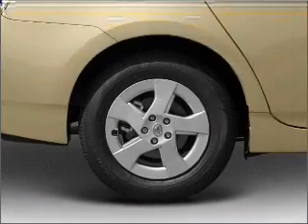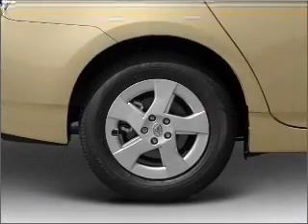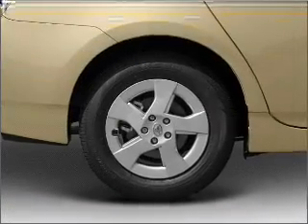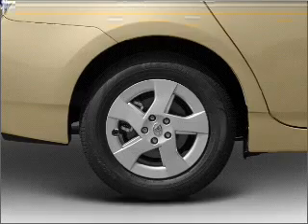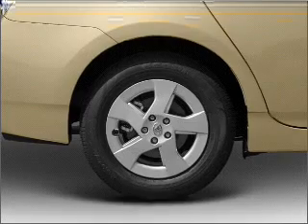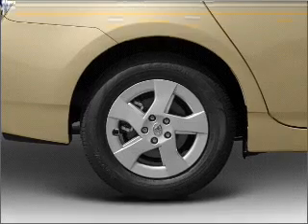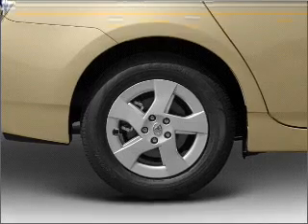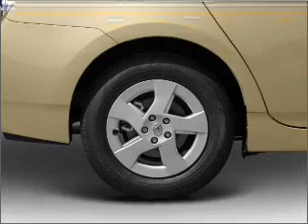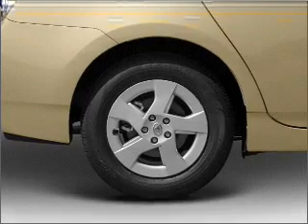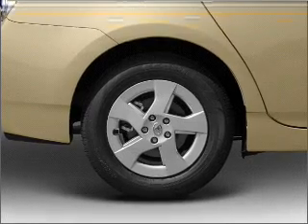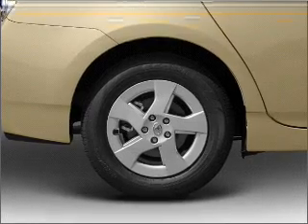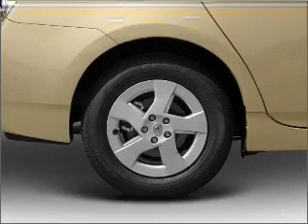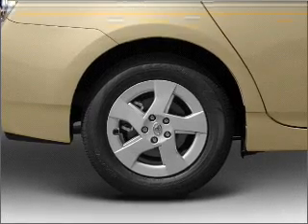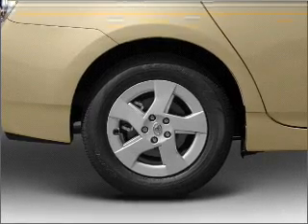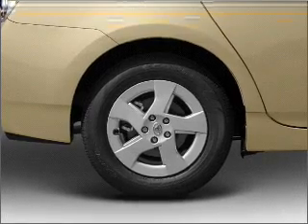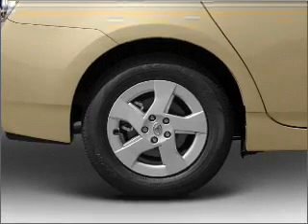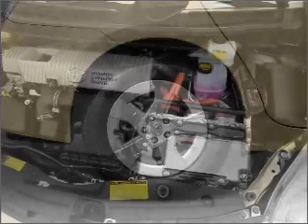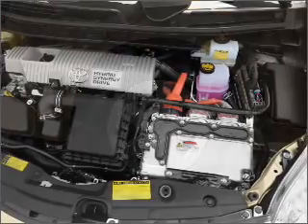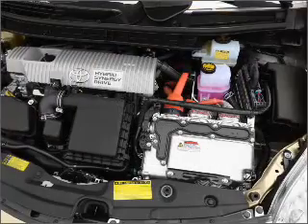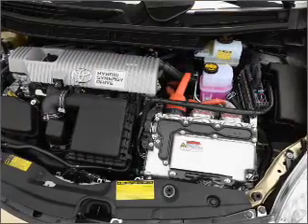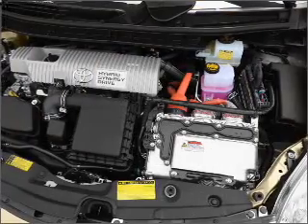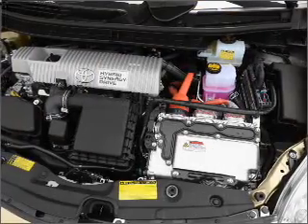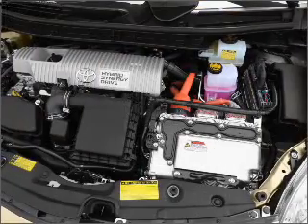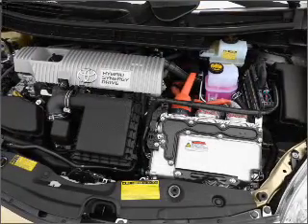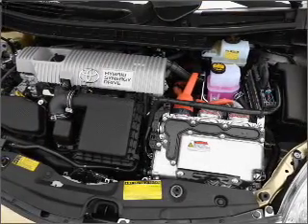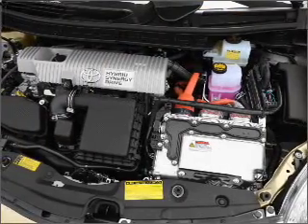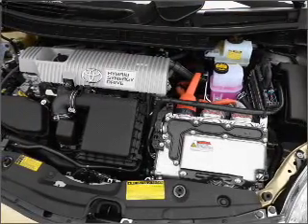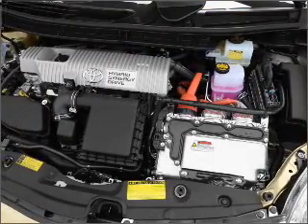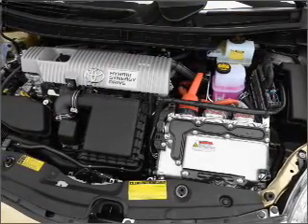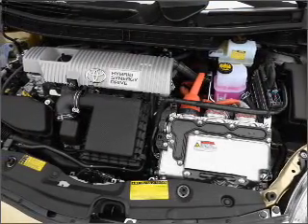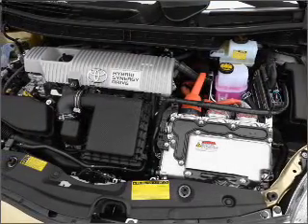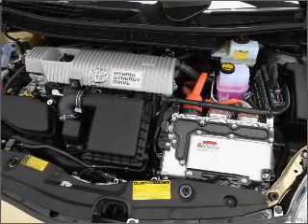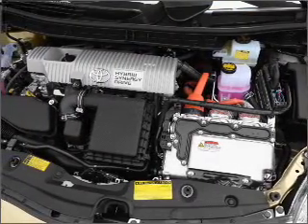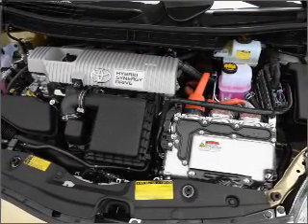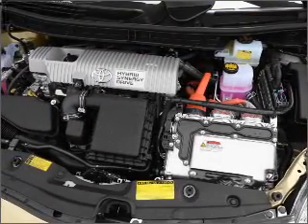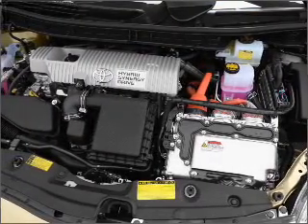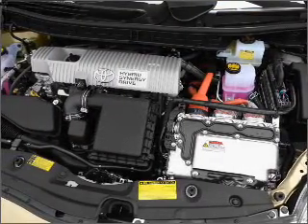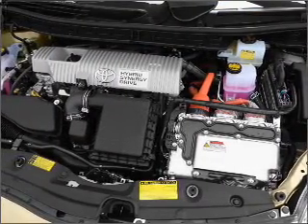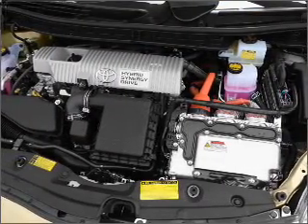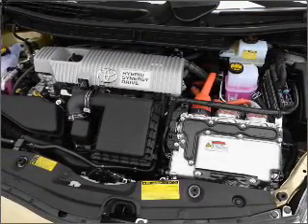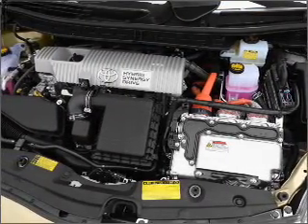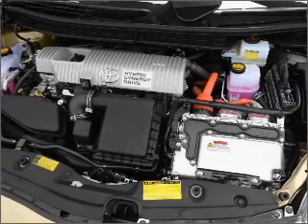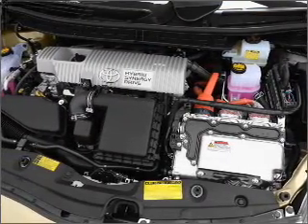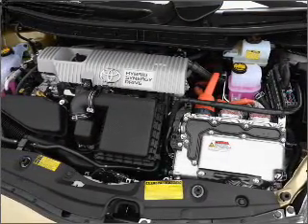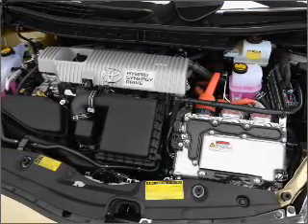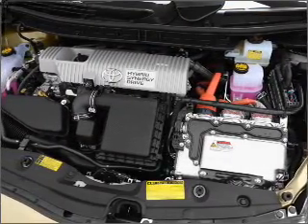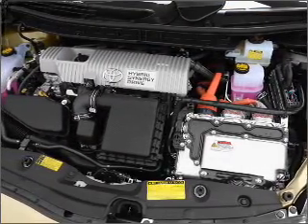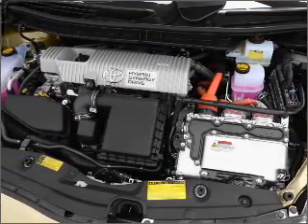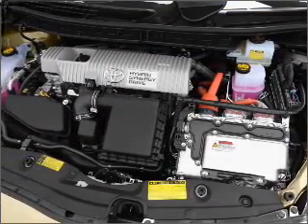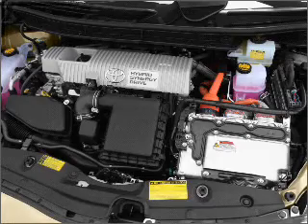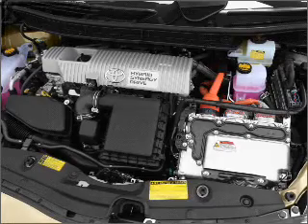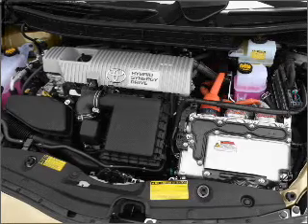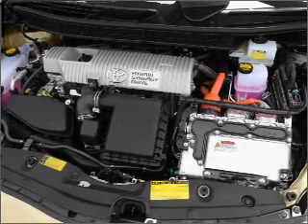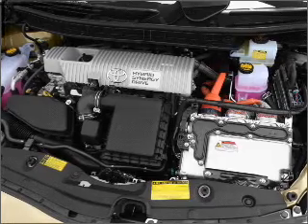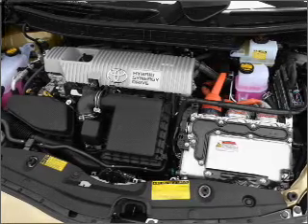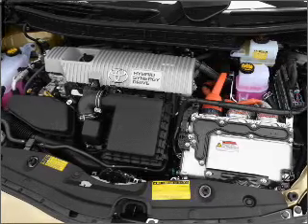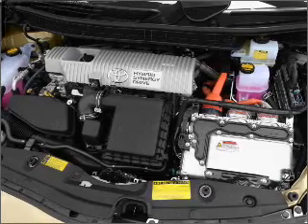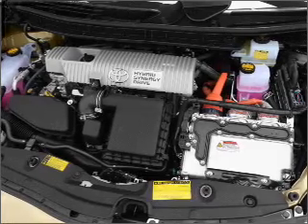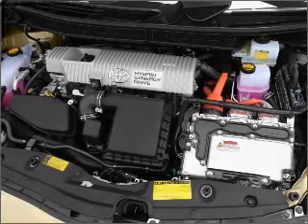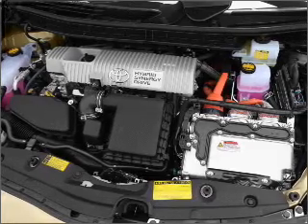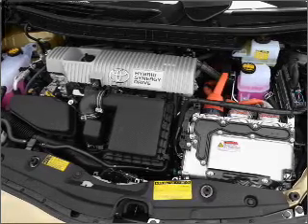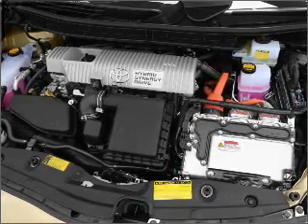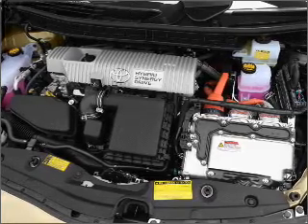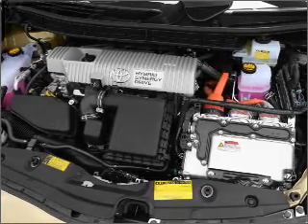Air conditioning. Power door locks. Power windows. Power steering. Power mirrors. And an AM/FM stereo with an MP3 player.